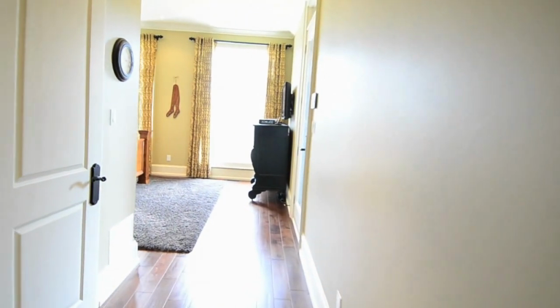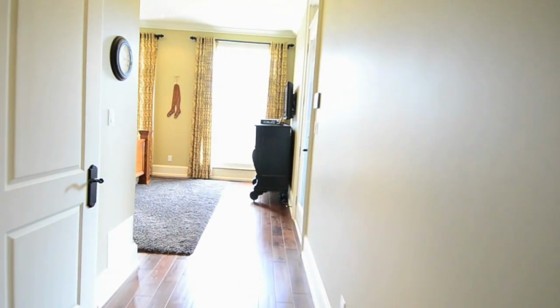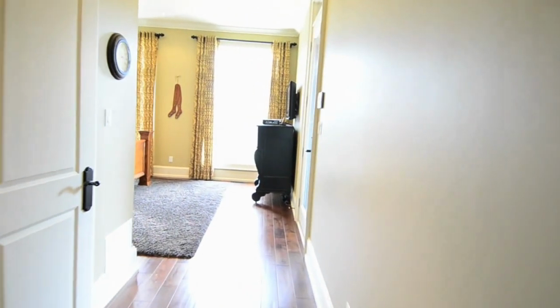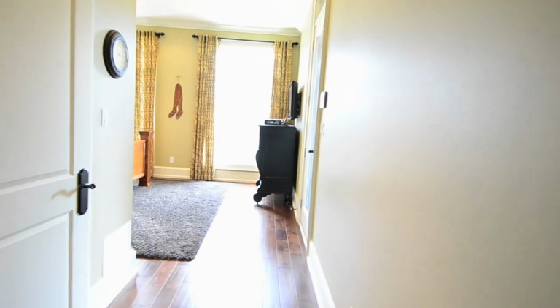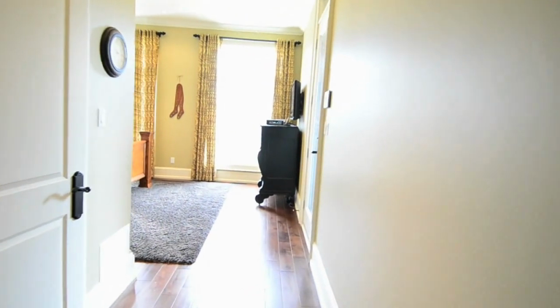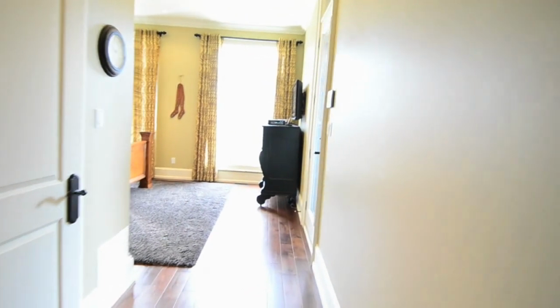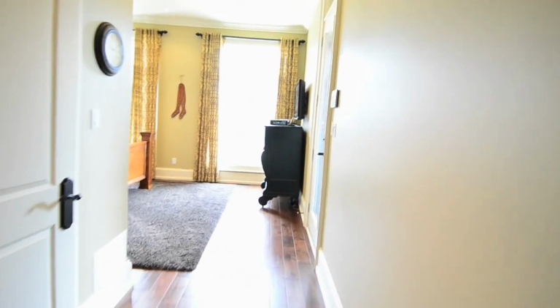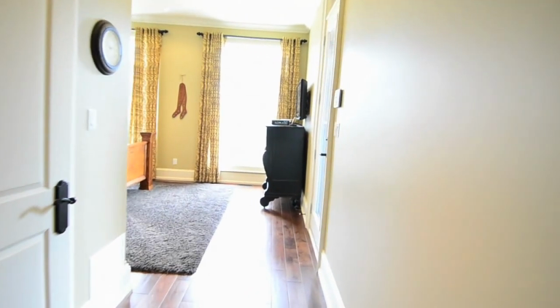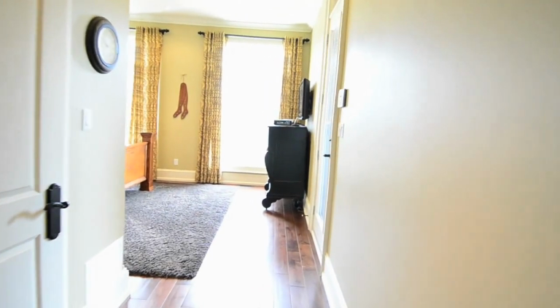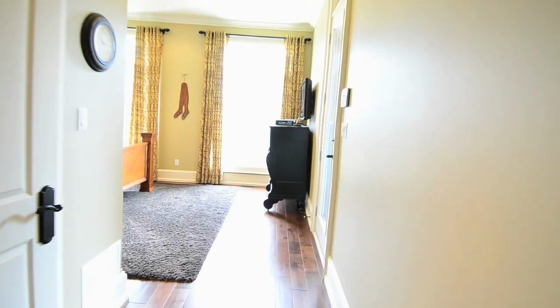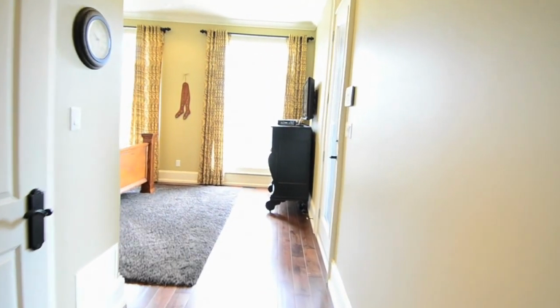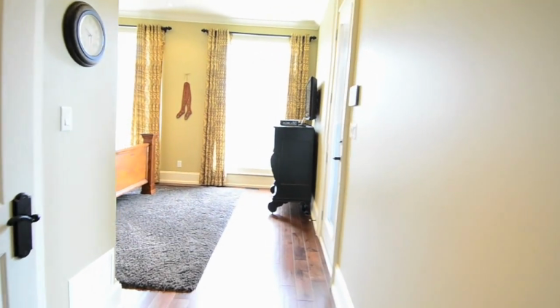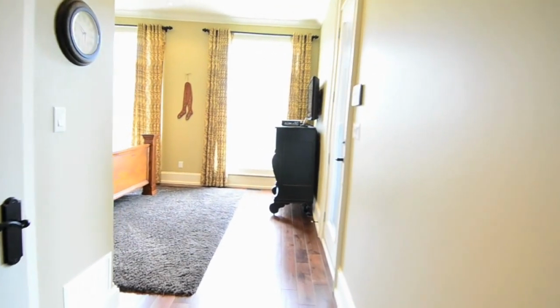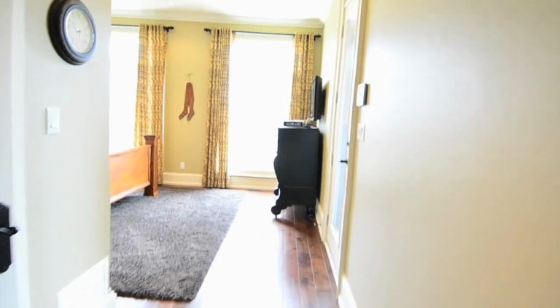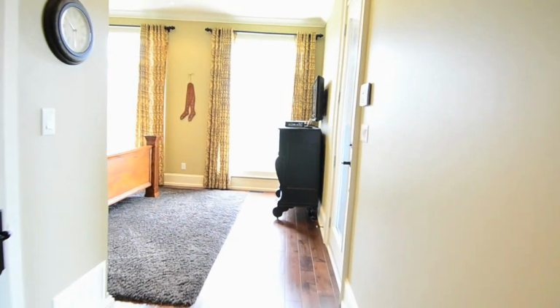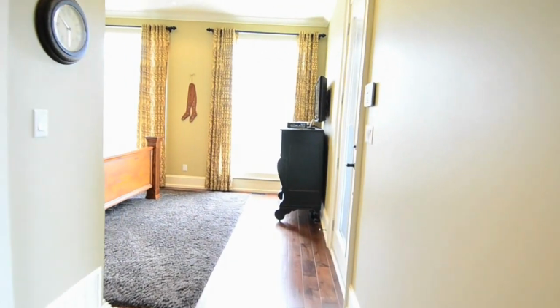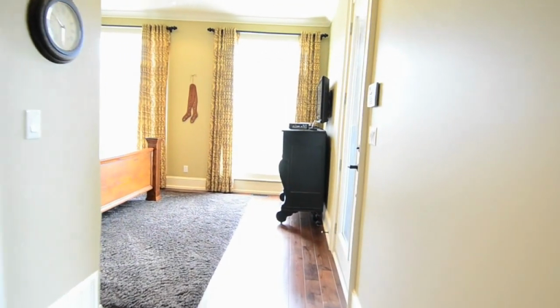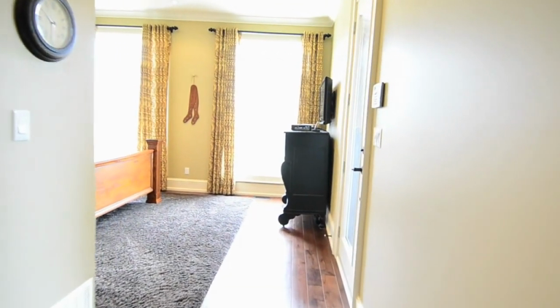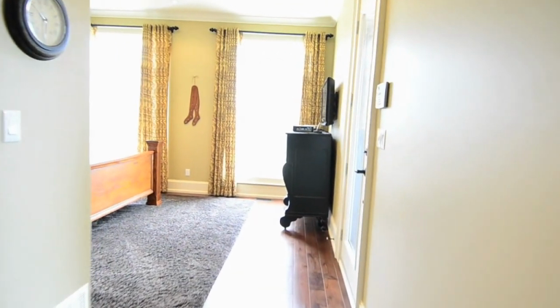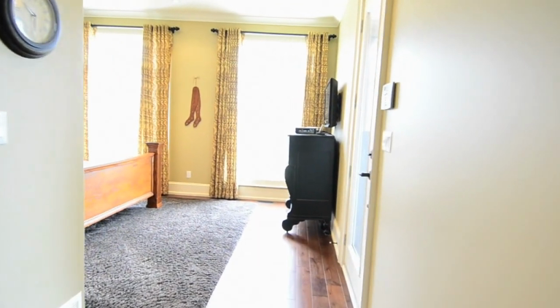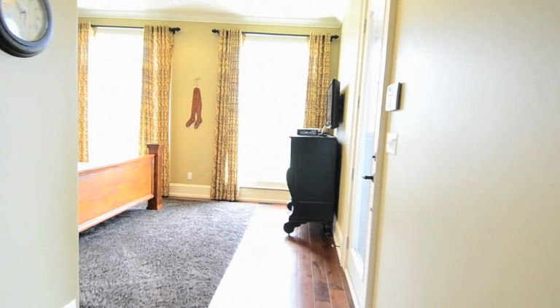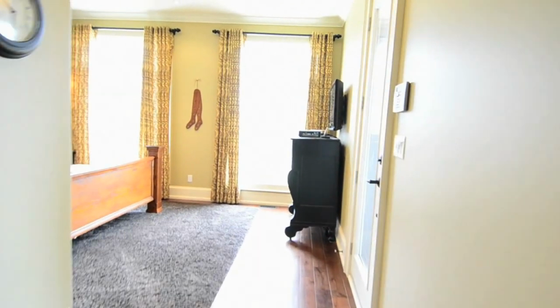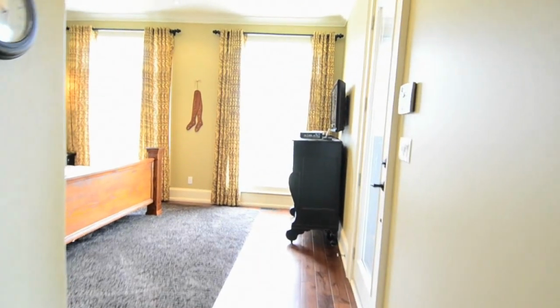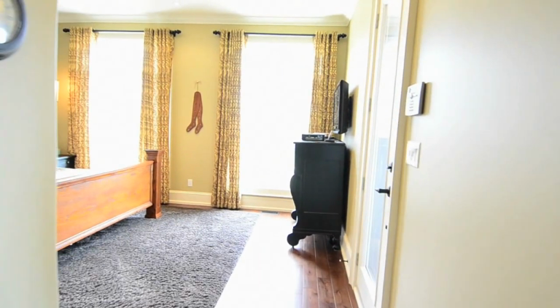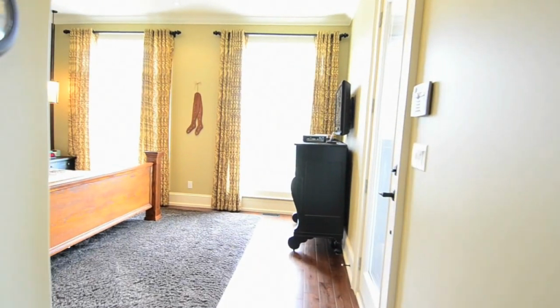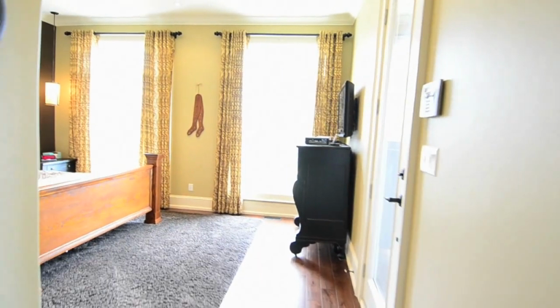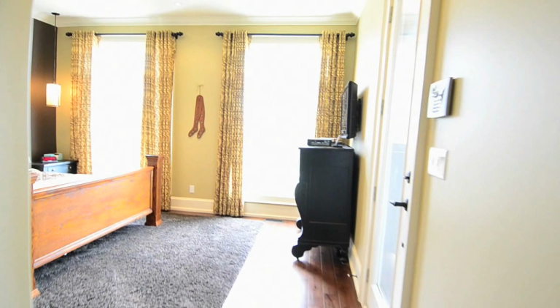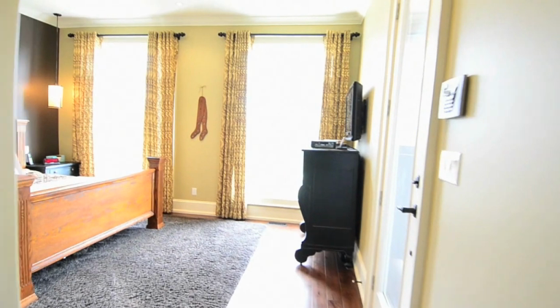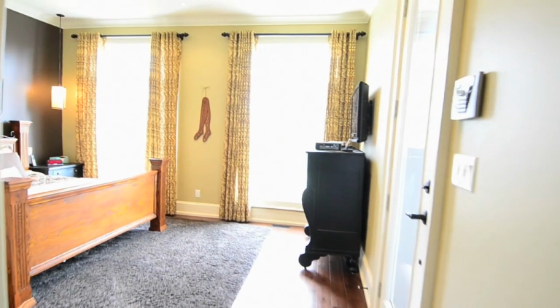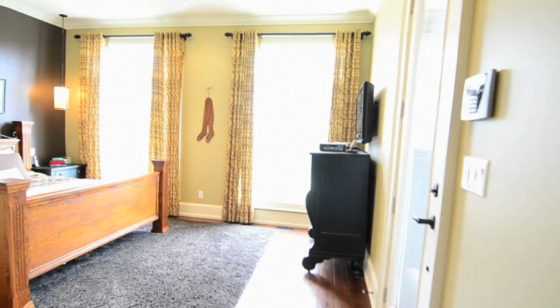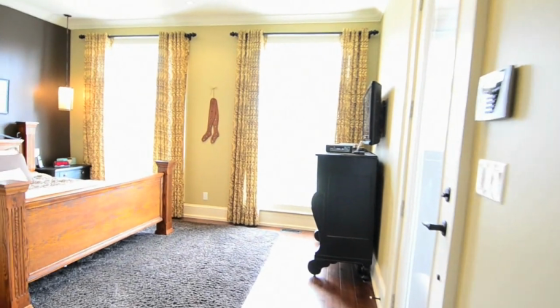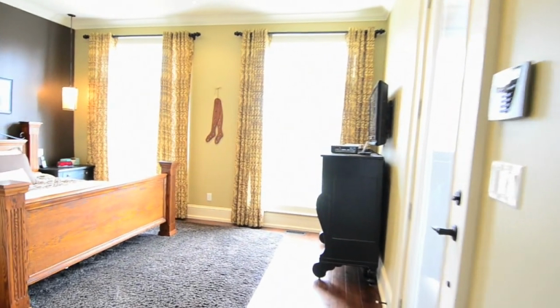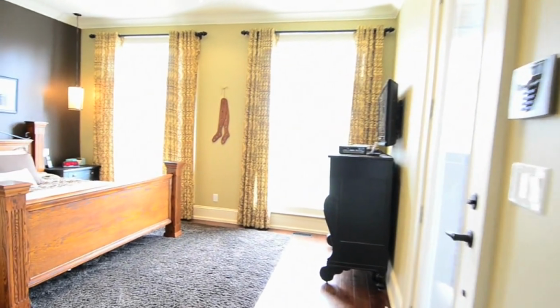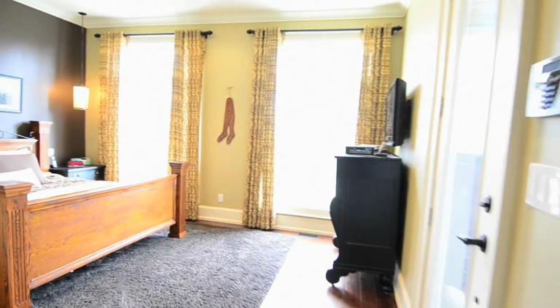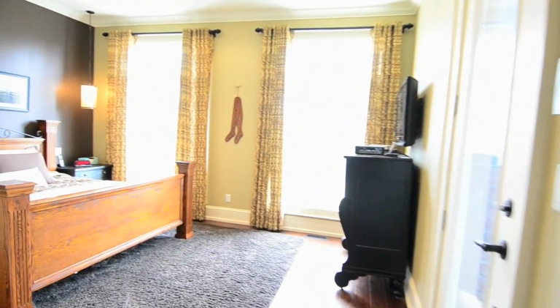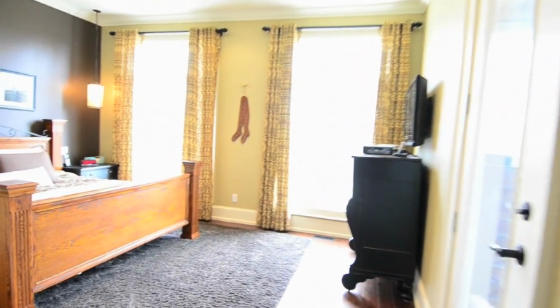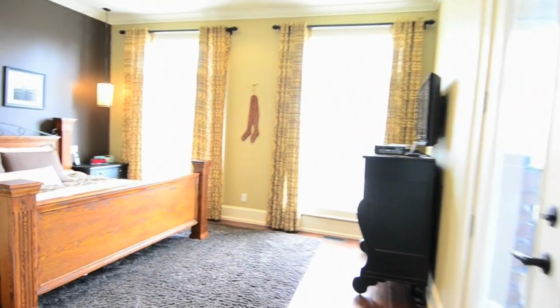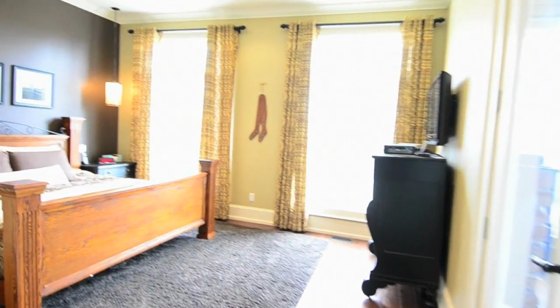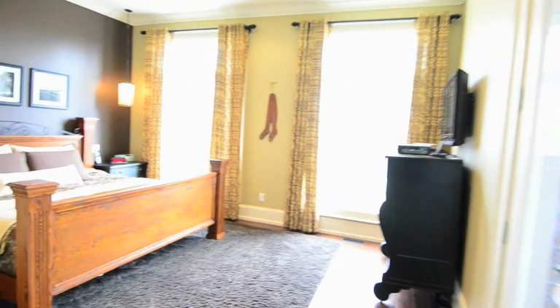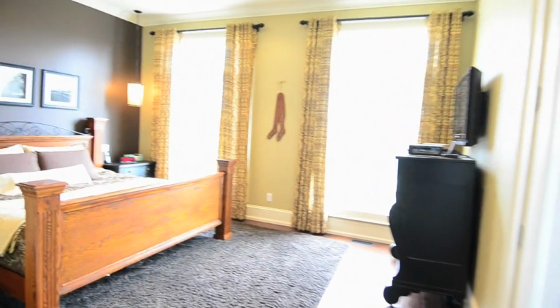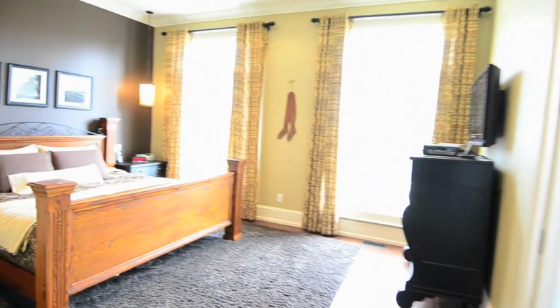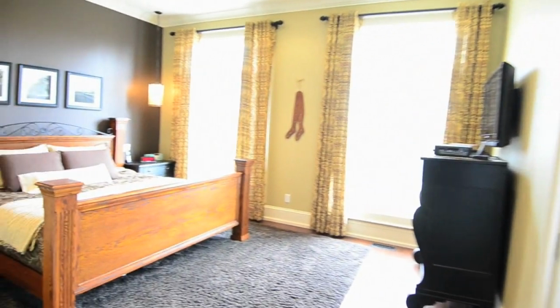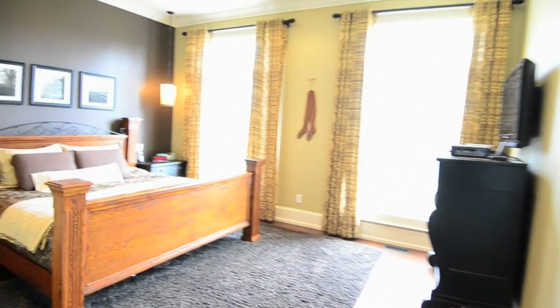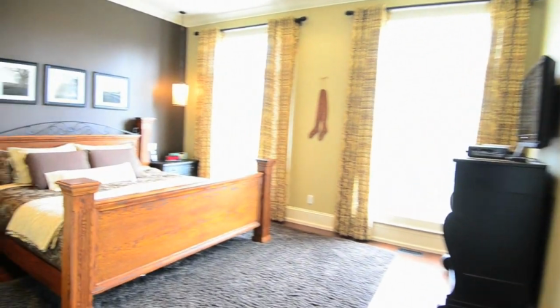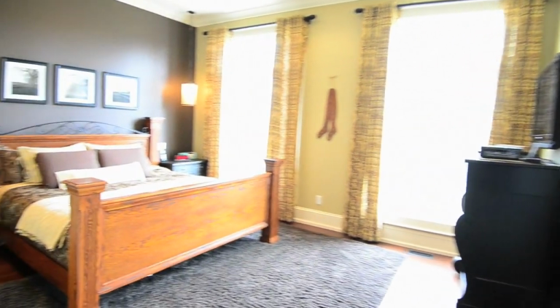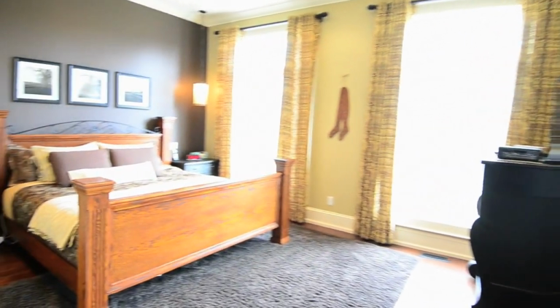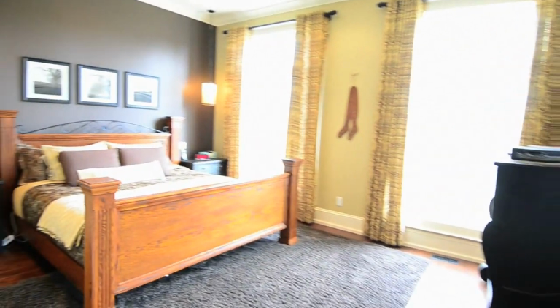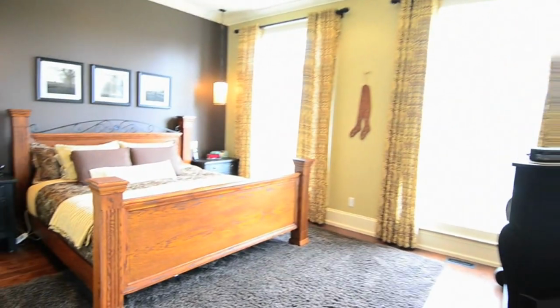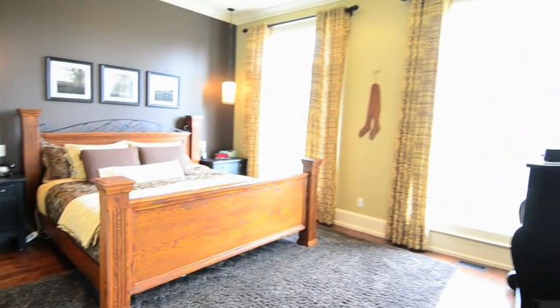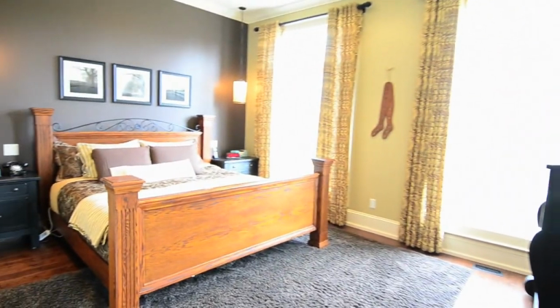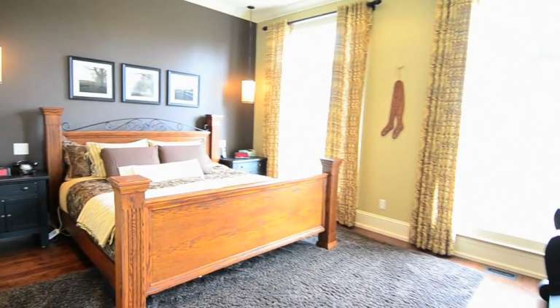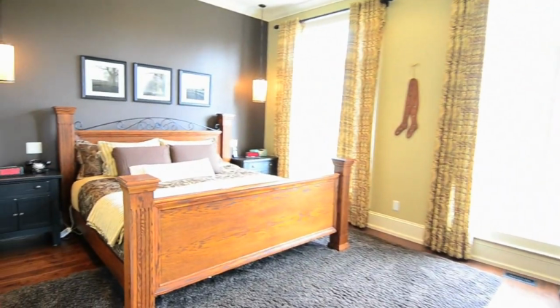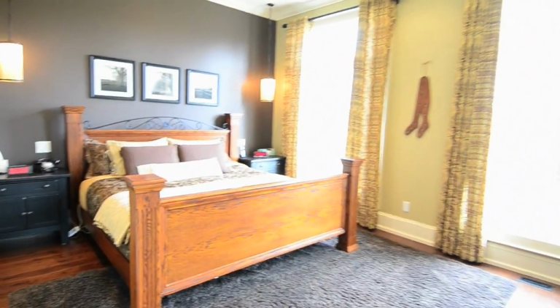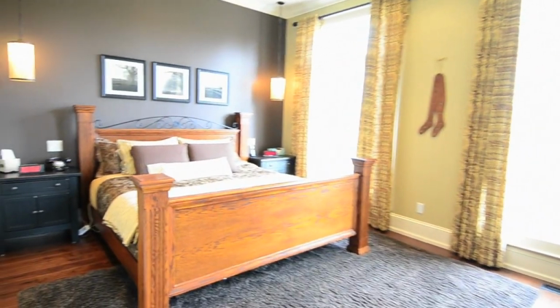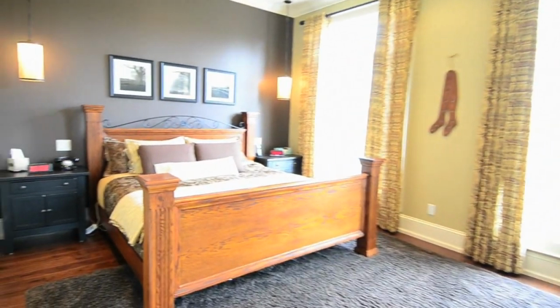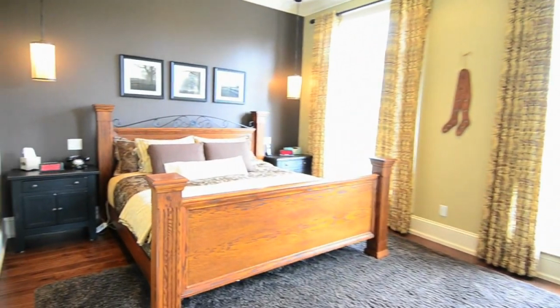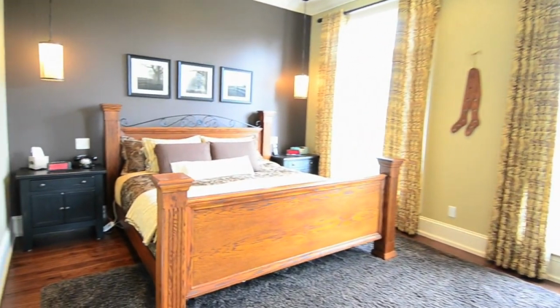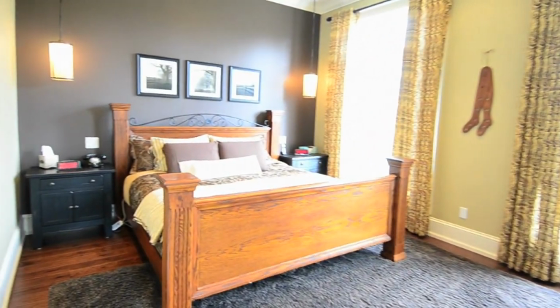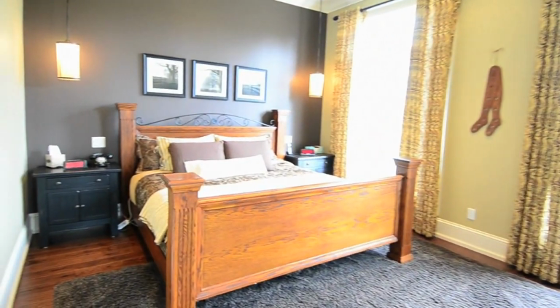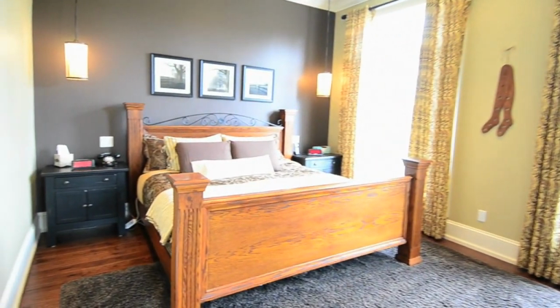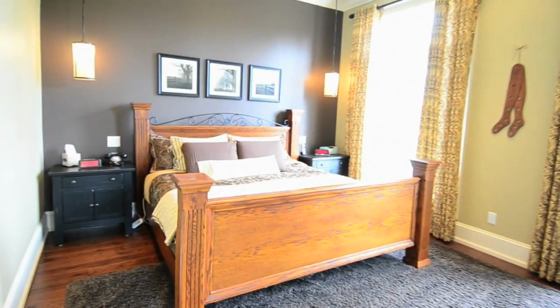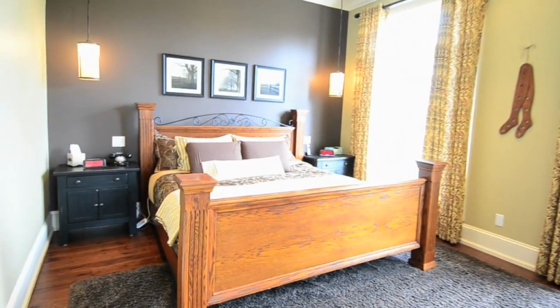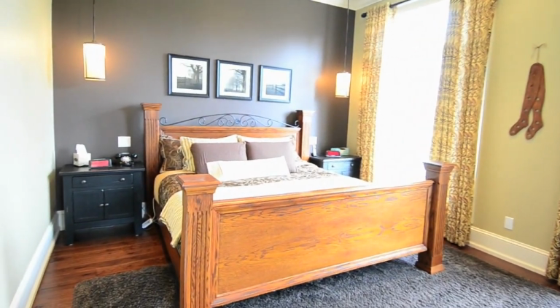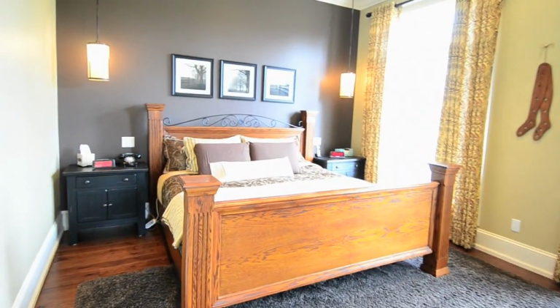The master bedroom has its own walk-in closet, floor-to-ceiling windows, and a walk-out to the outdoor sun deck.